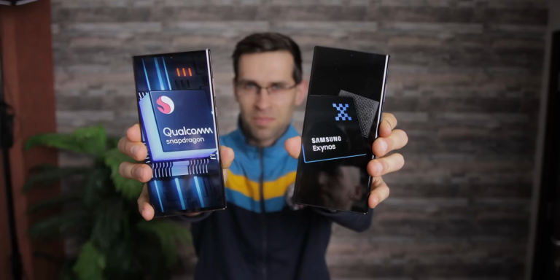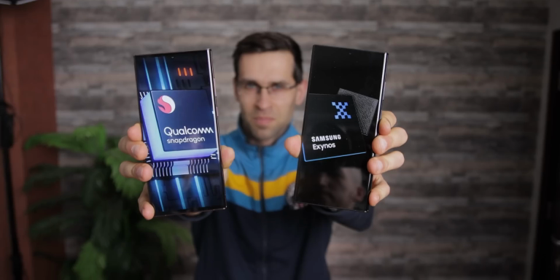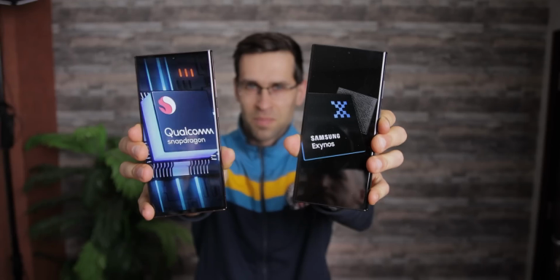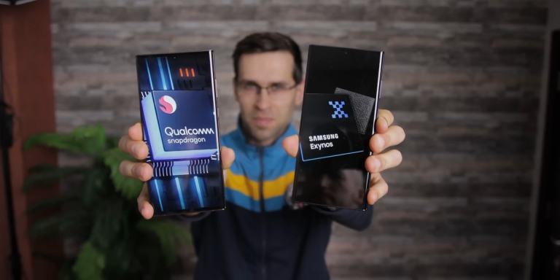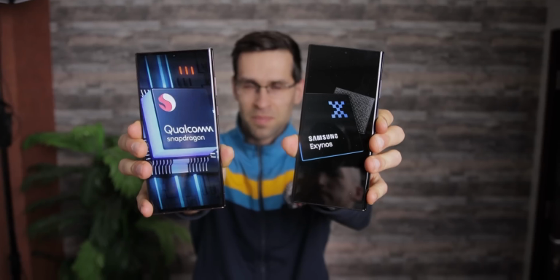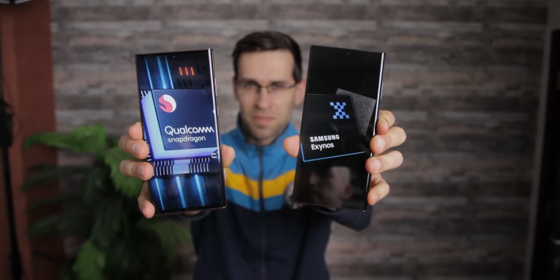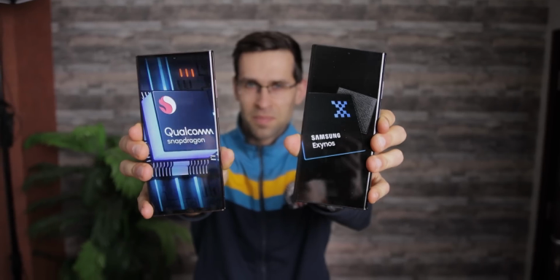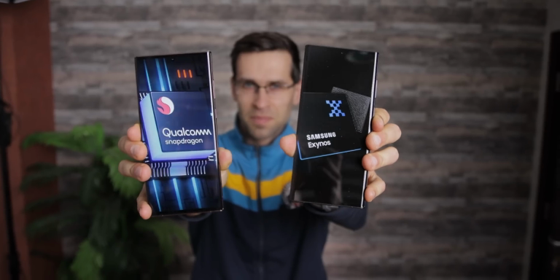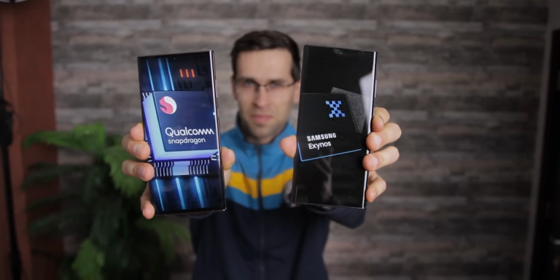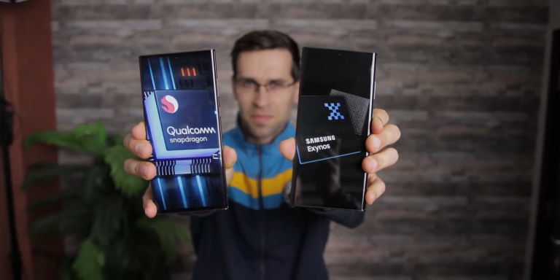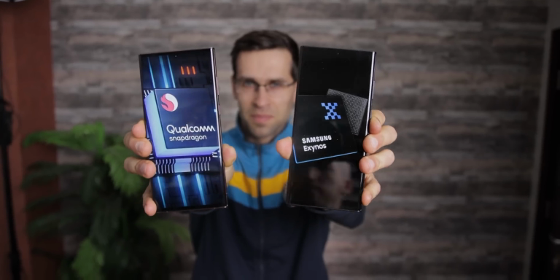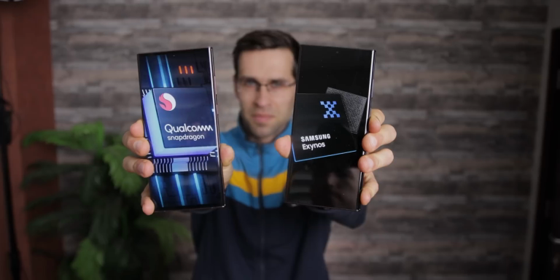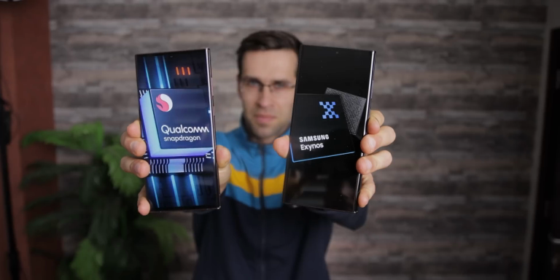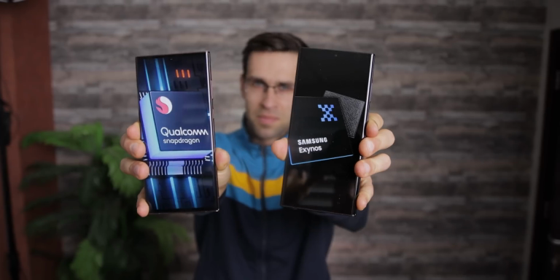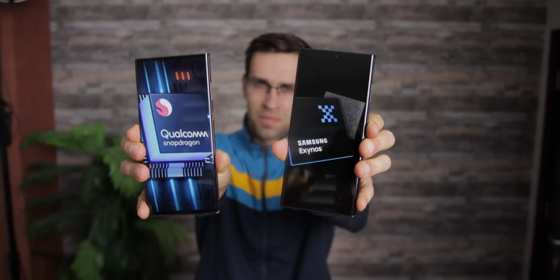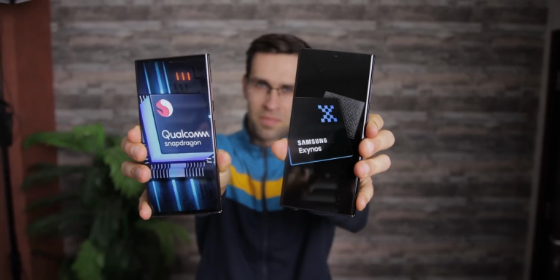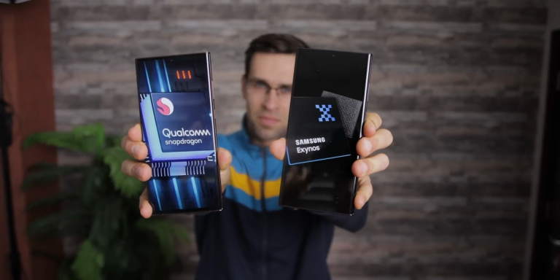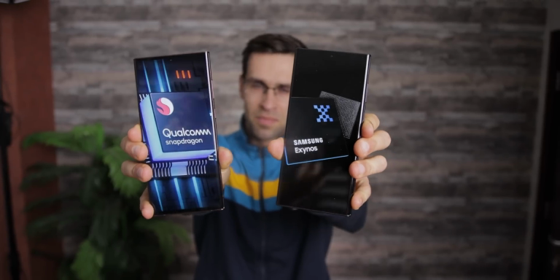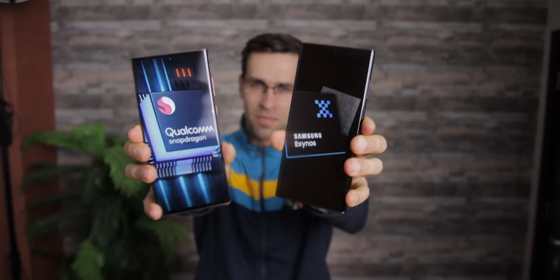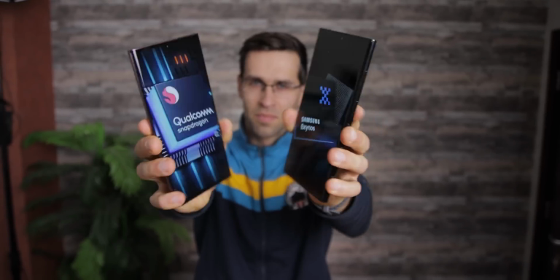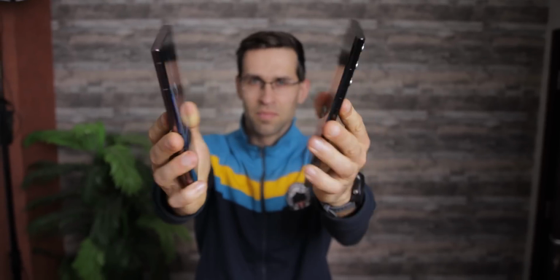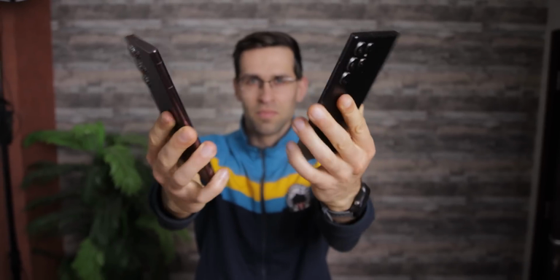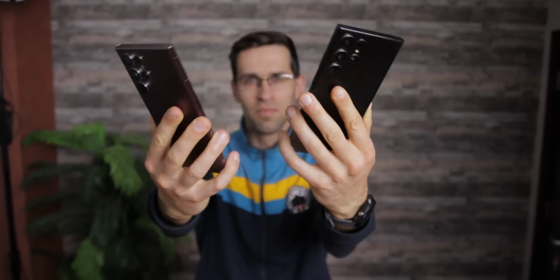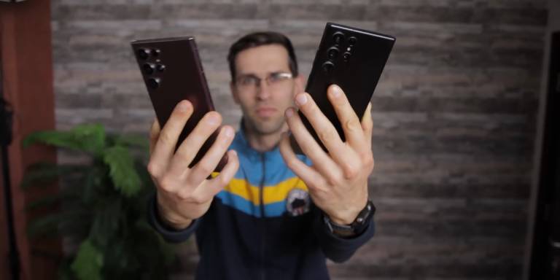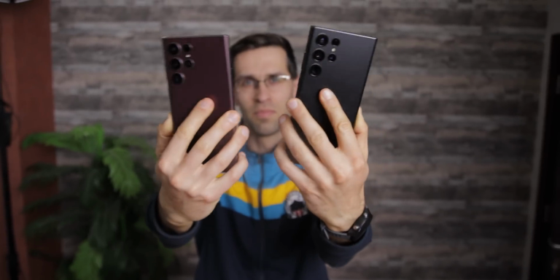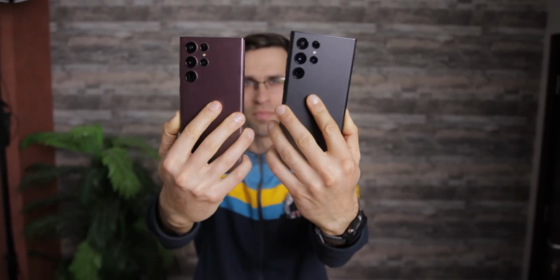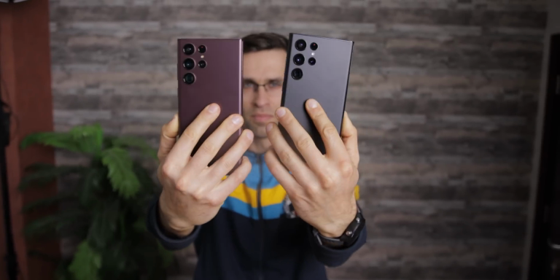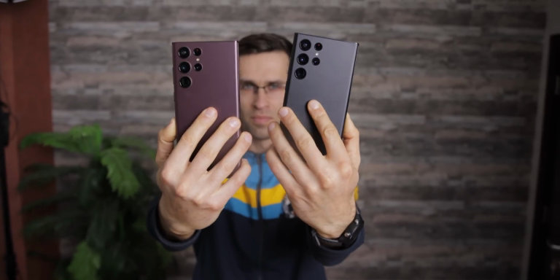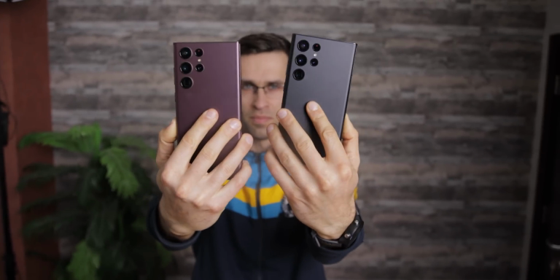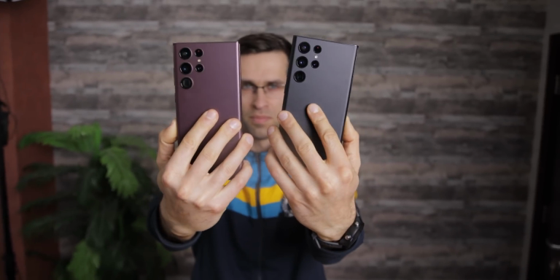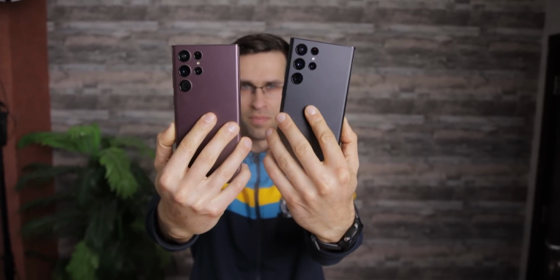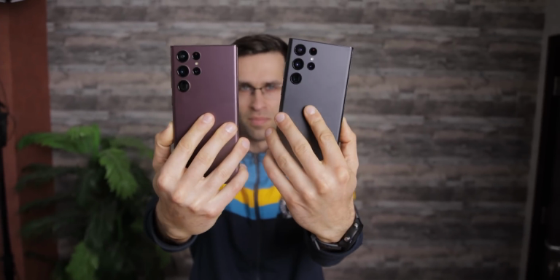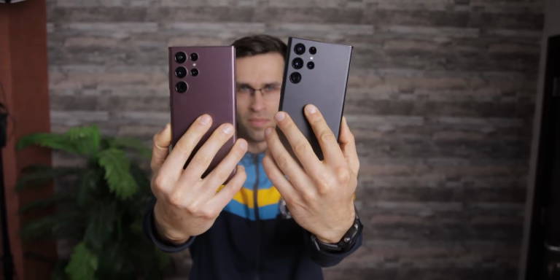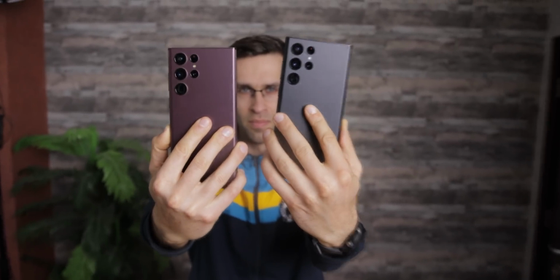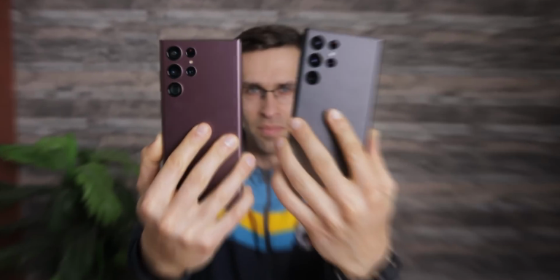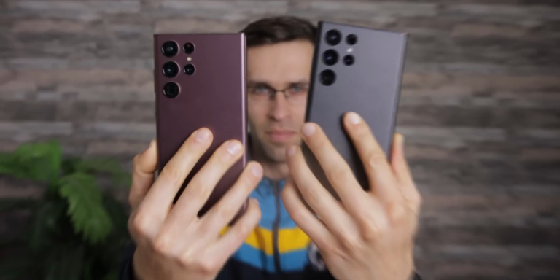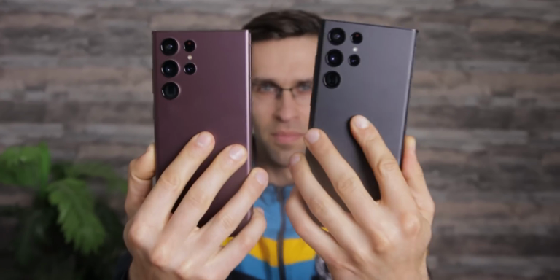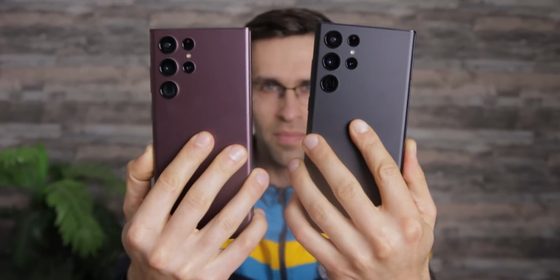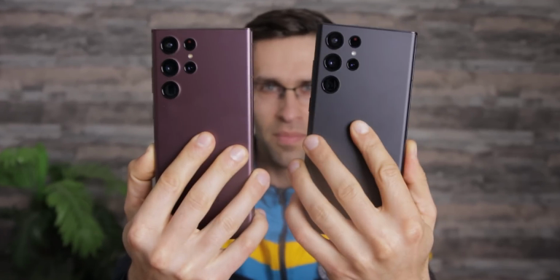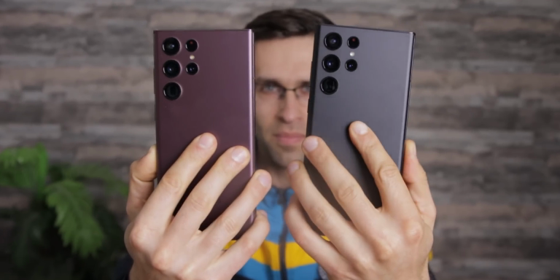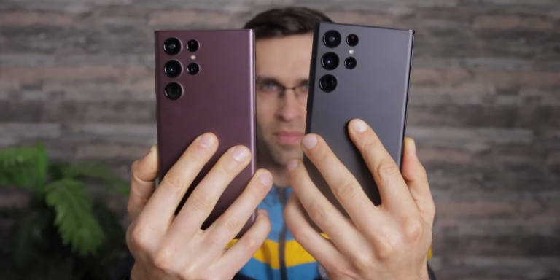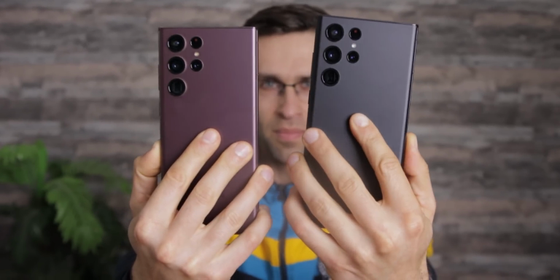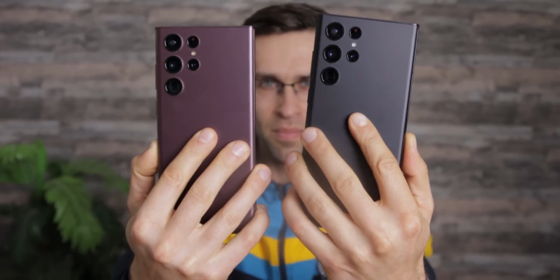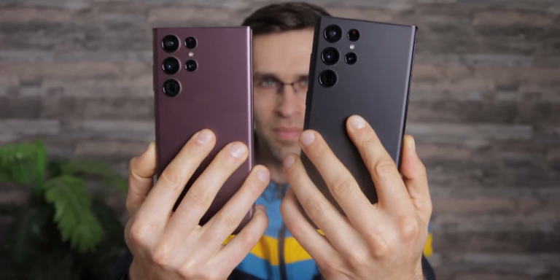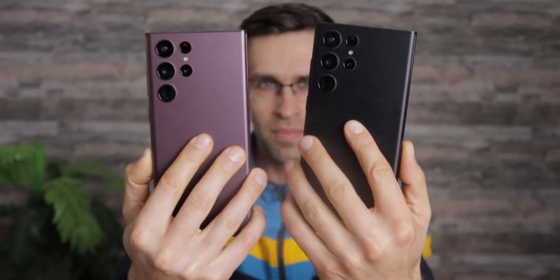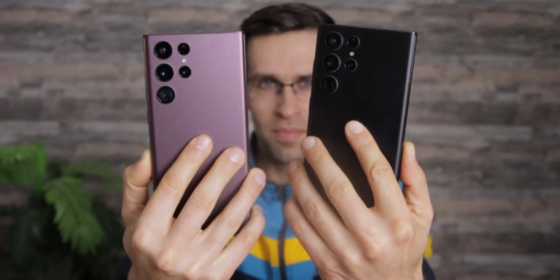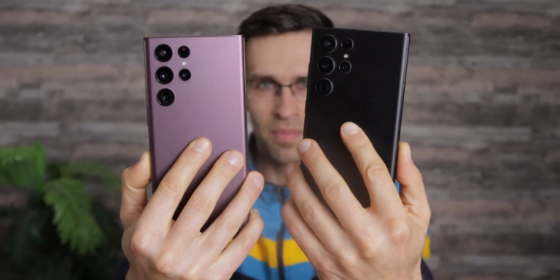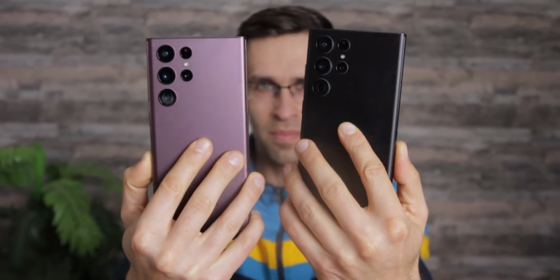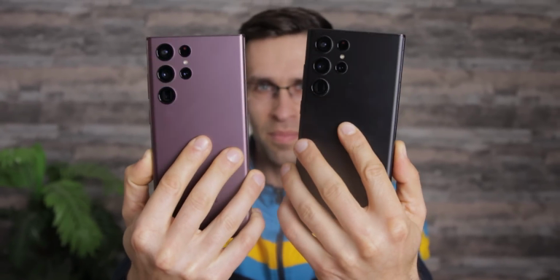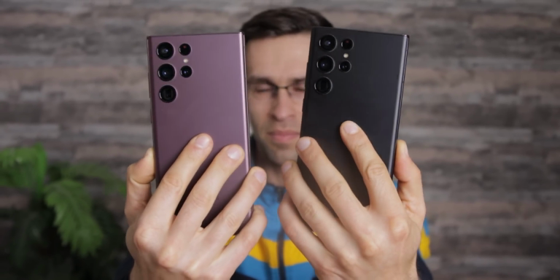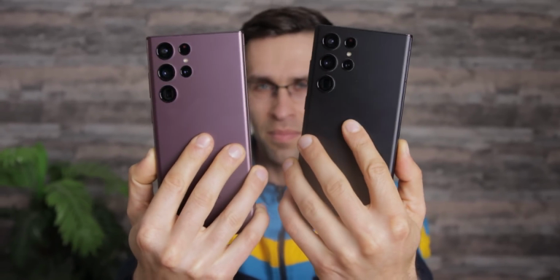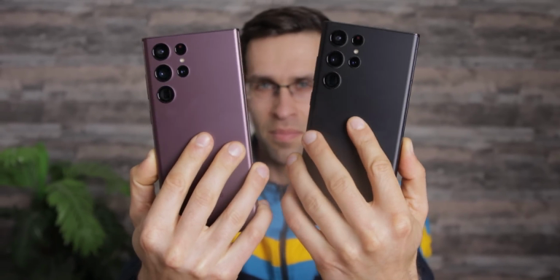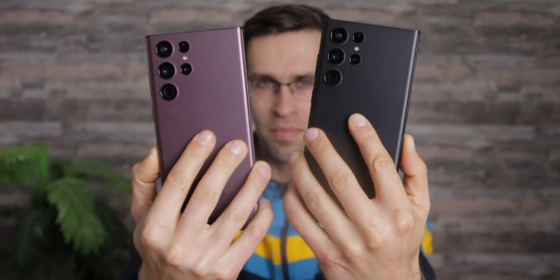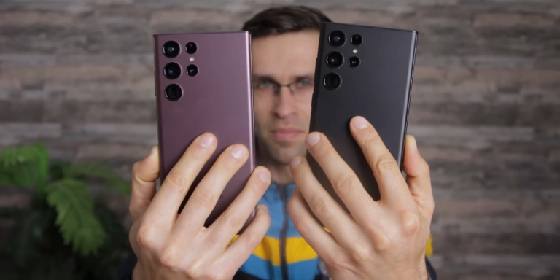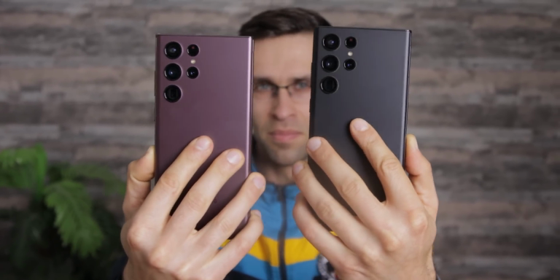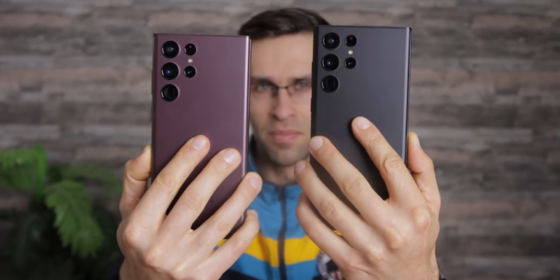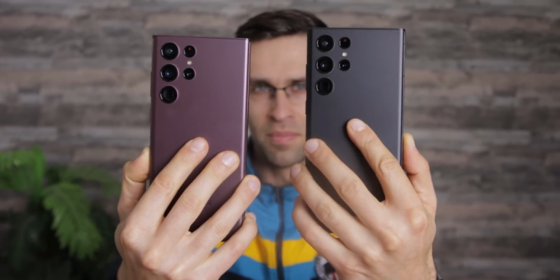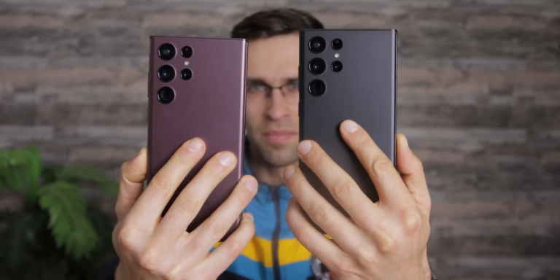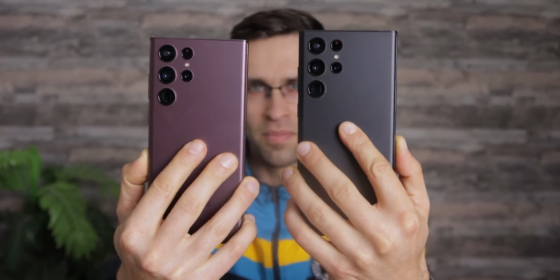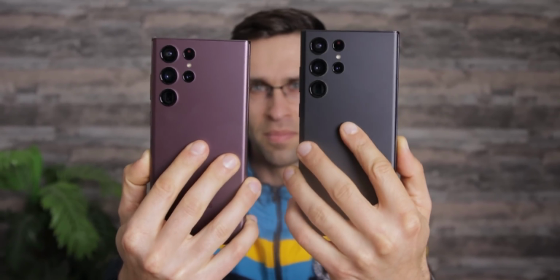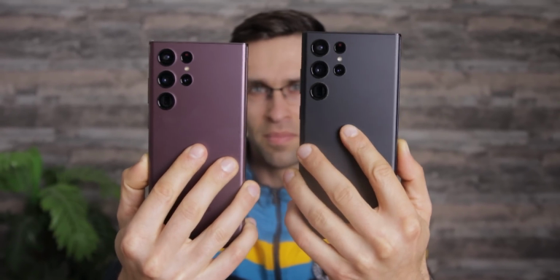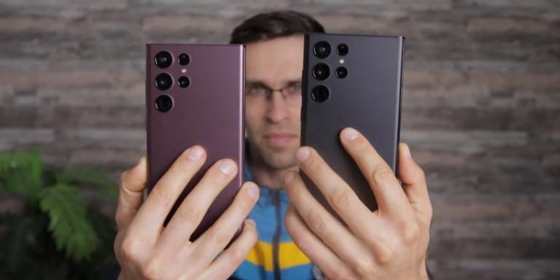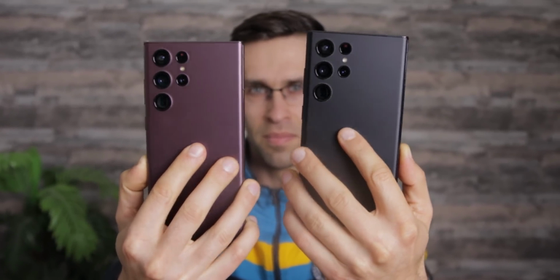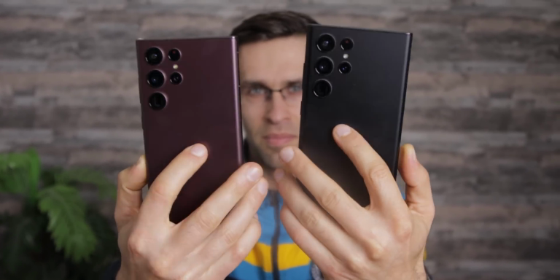So we can compare the two side by side and see if there are really any big differences in performance, battery life, and even the camera.